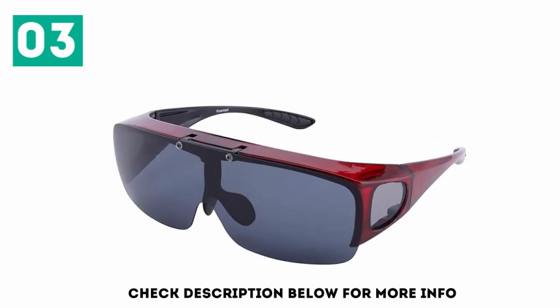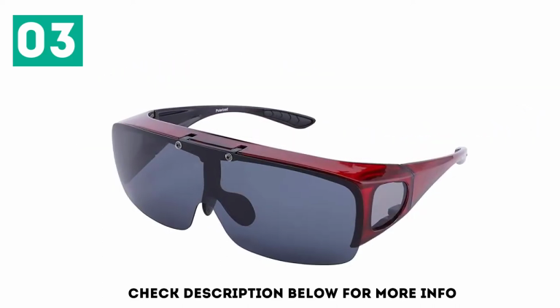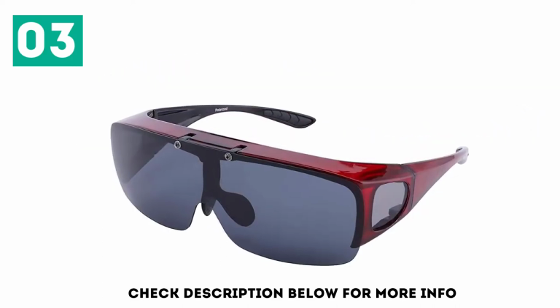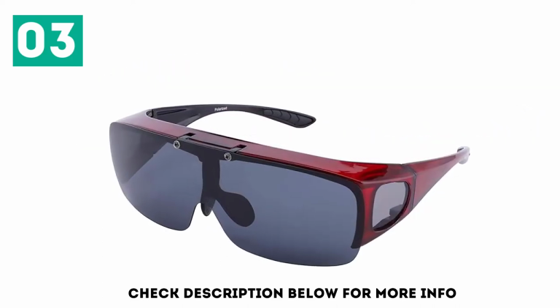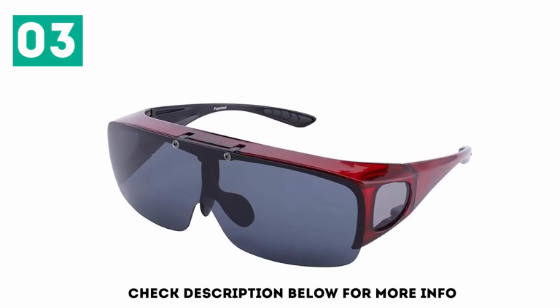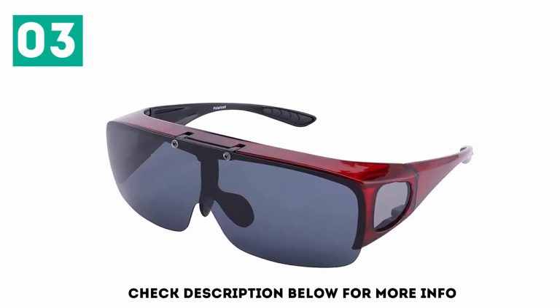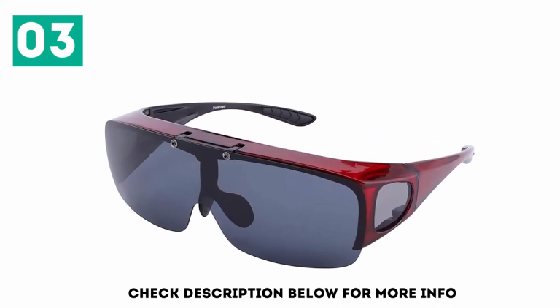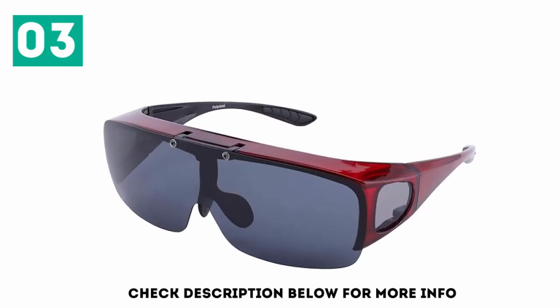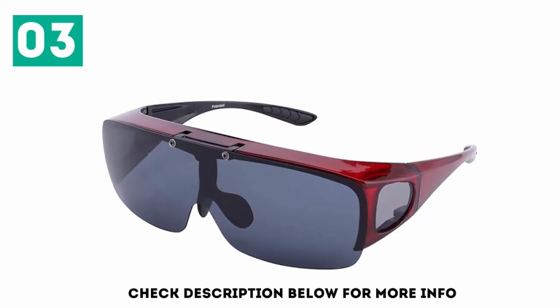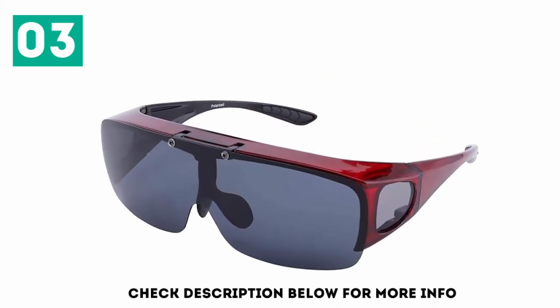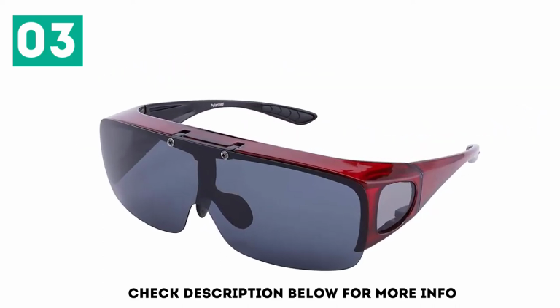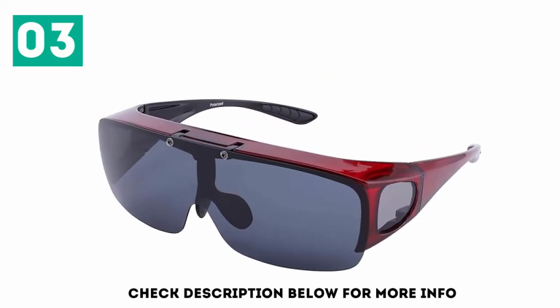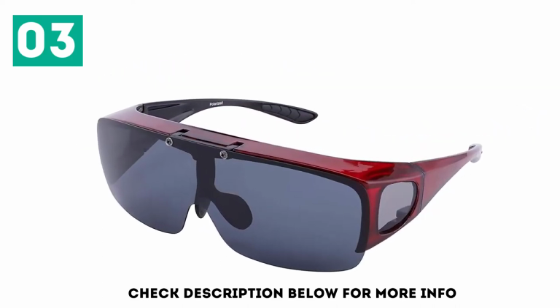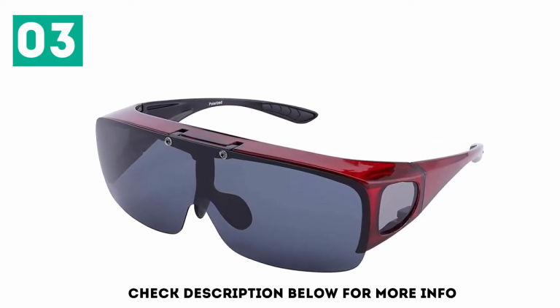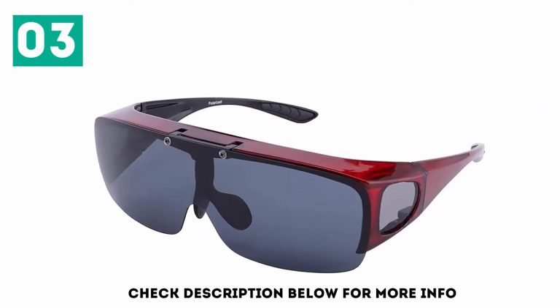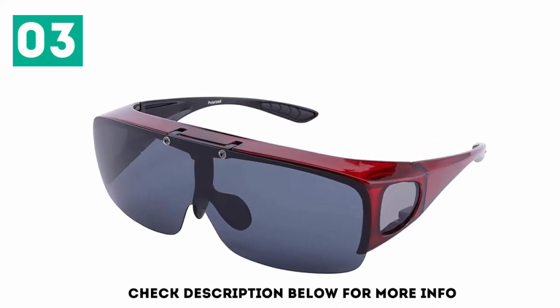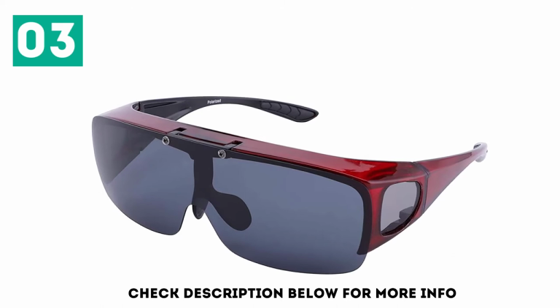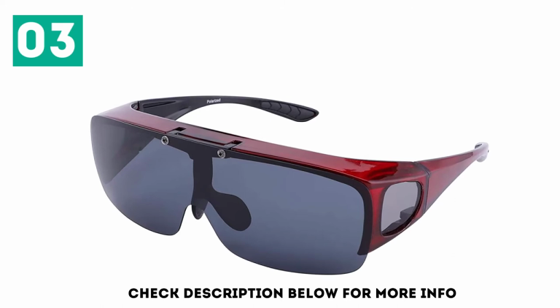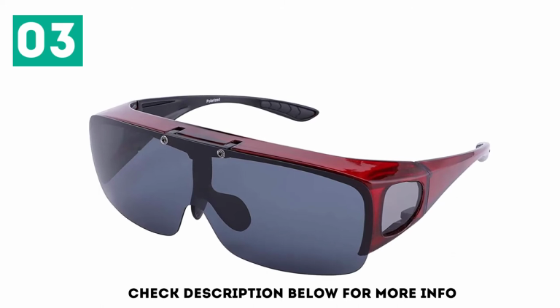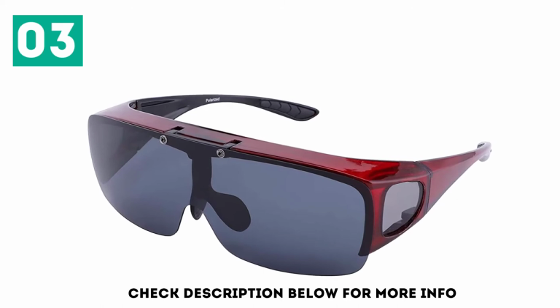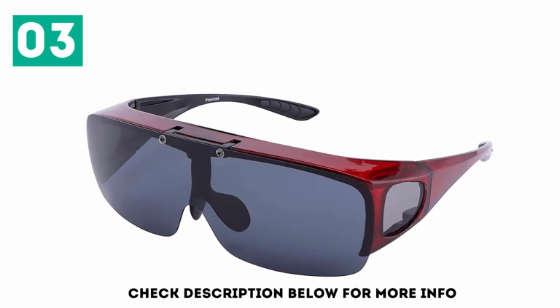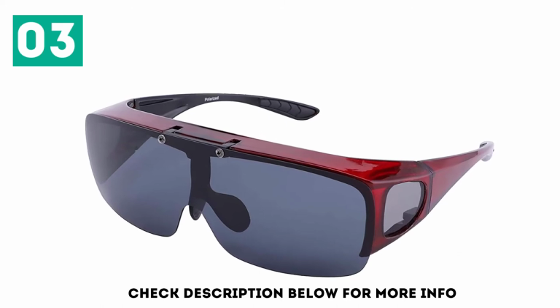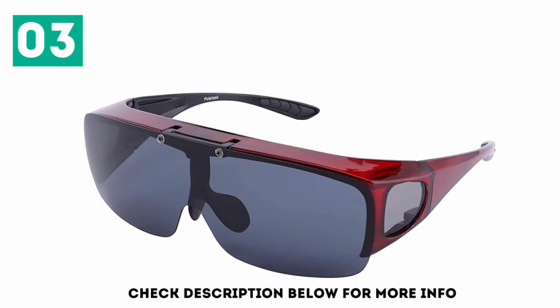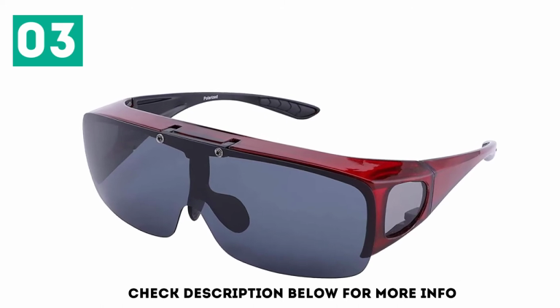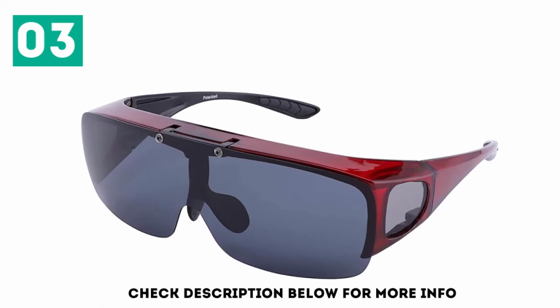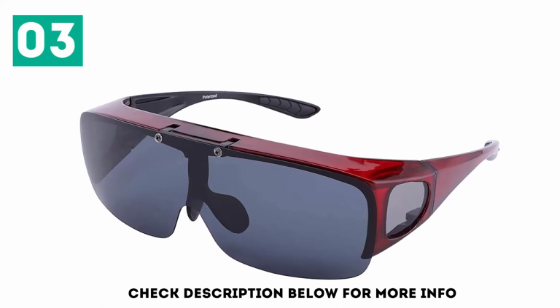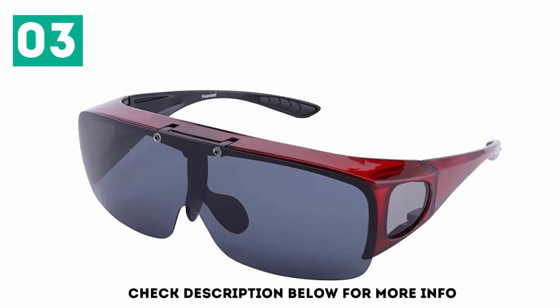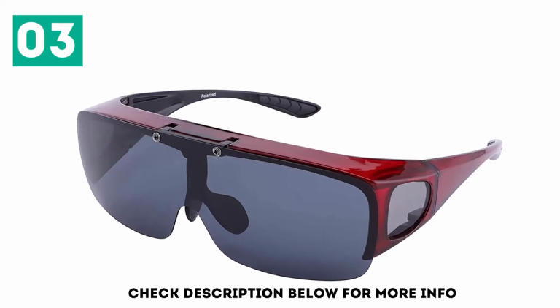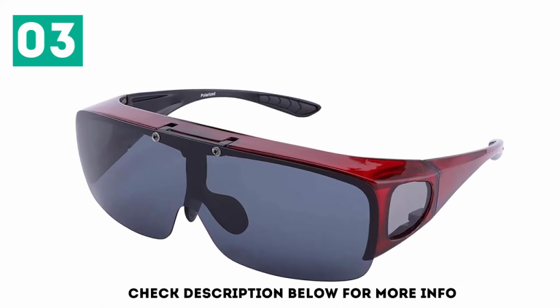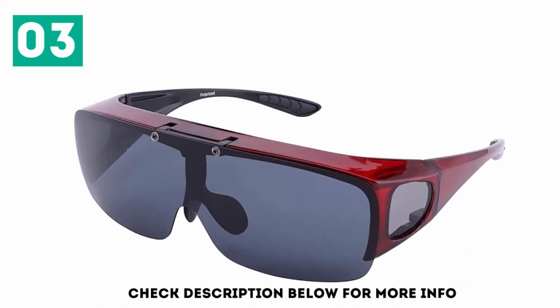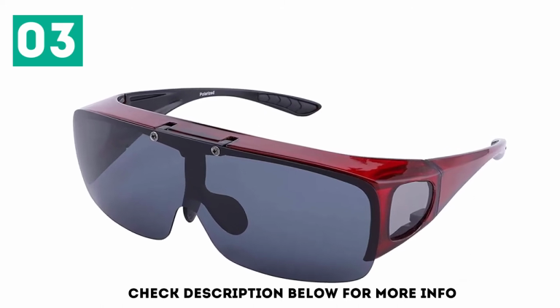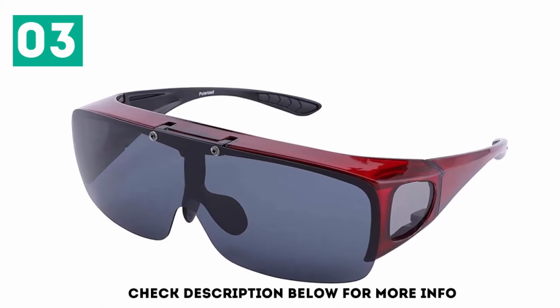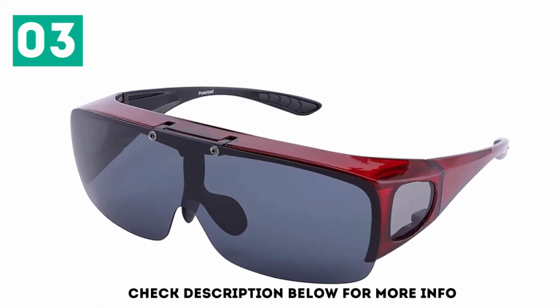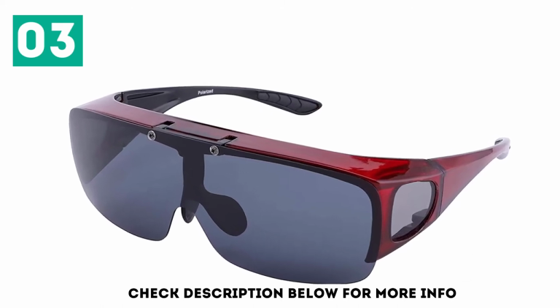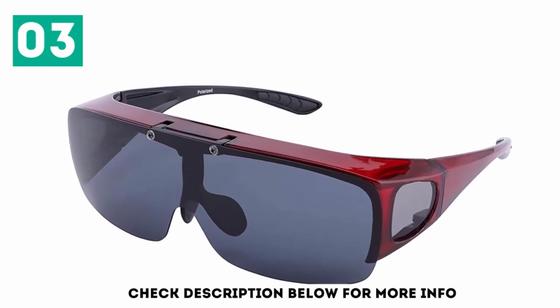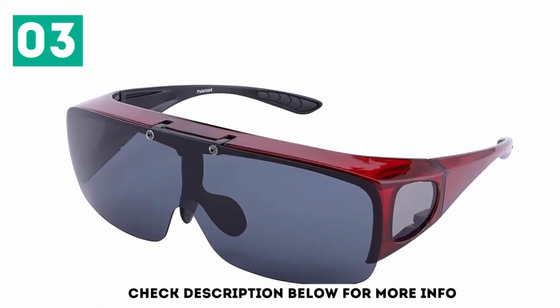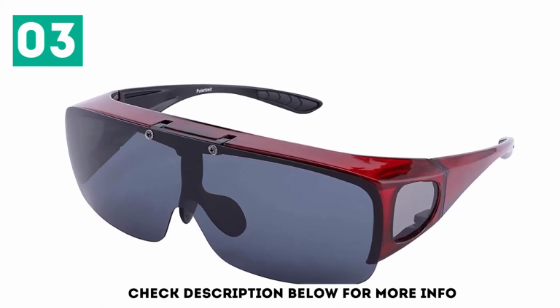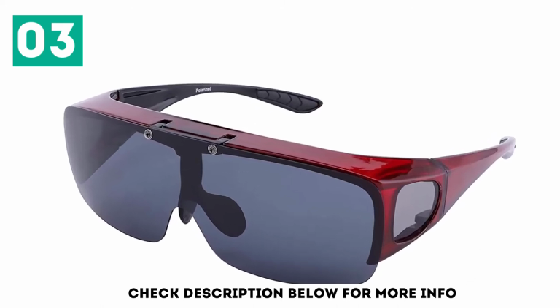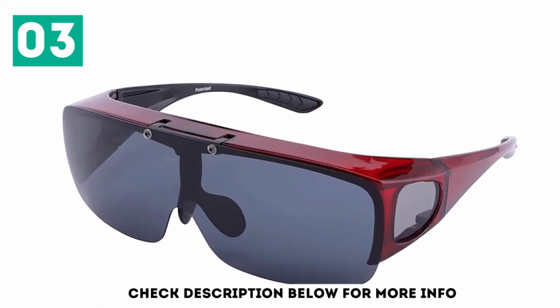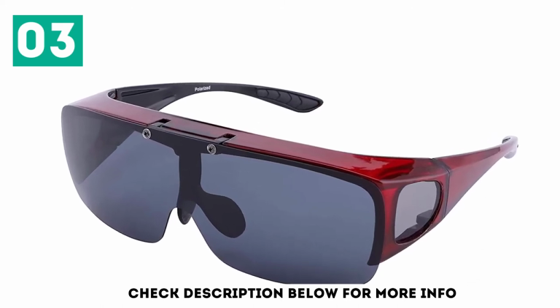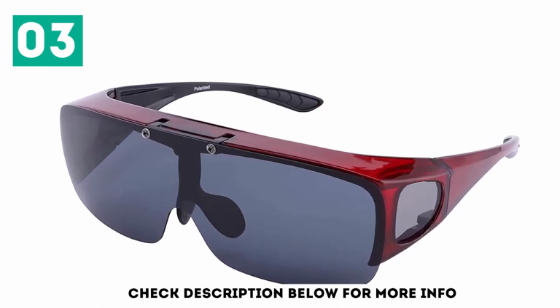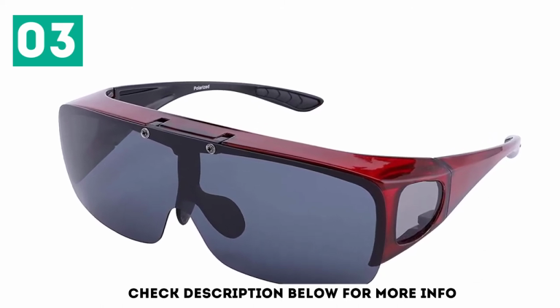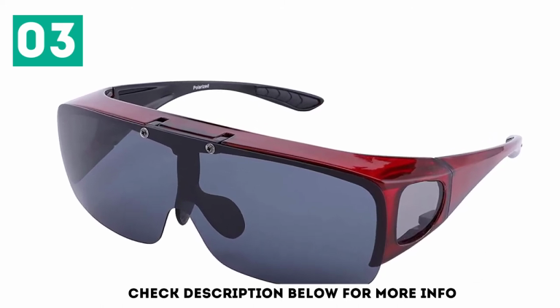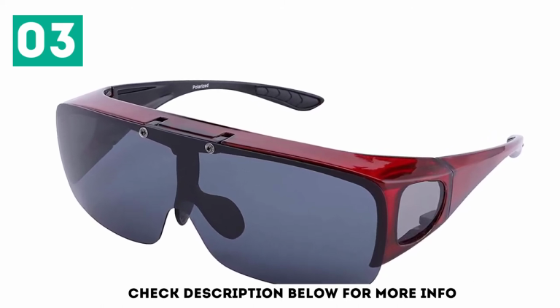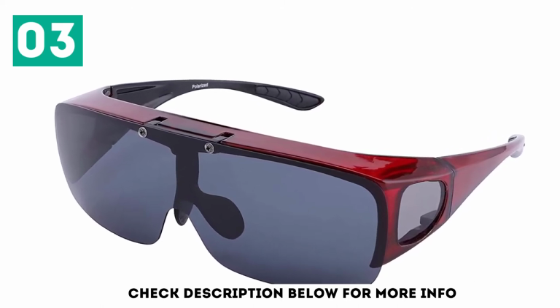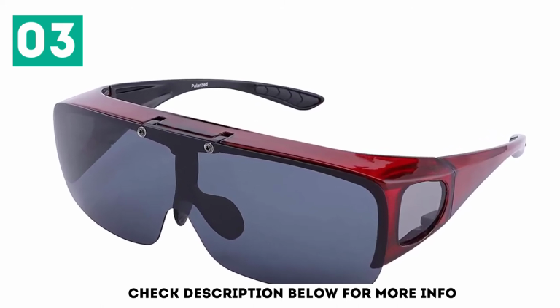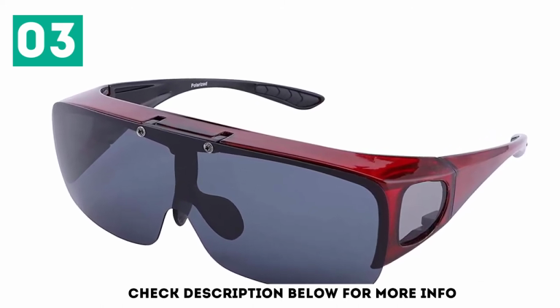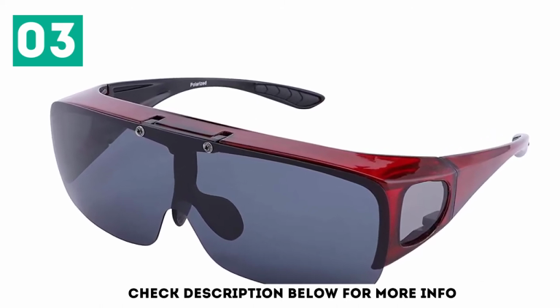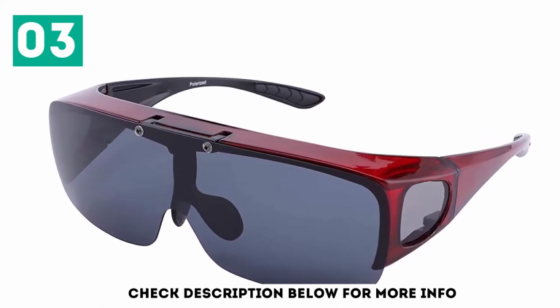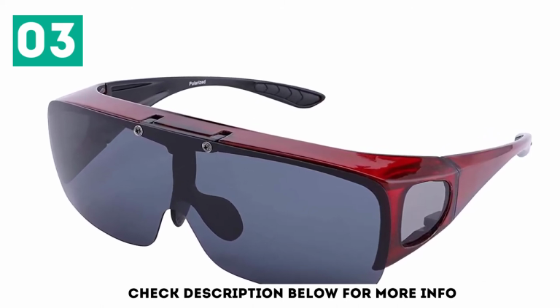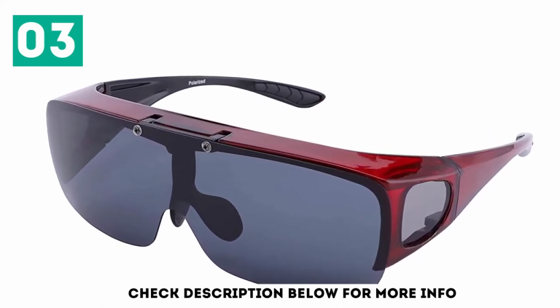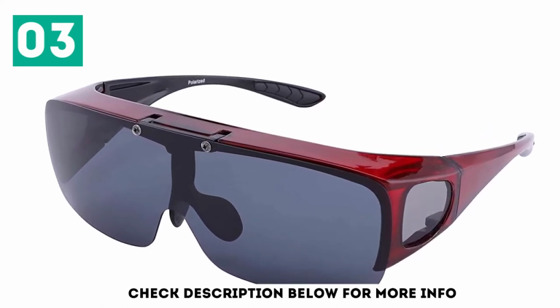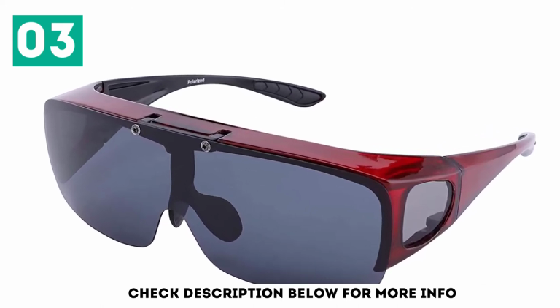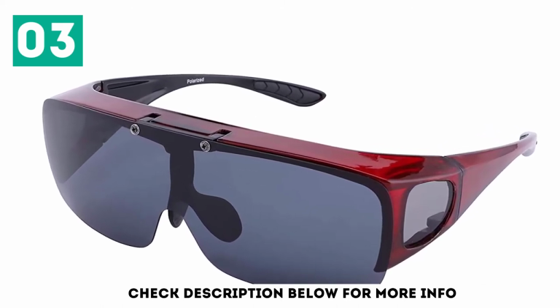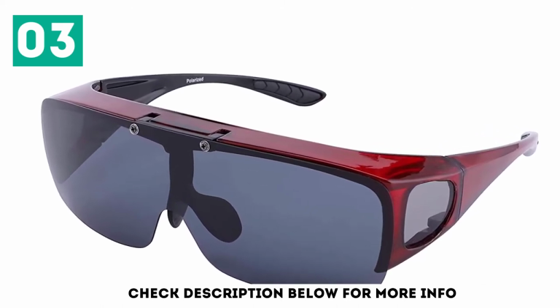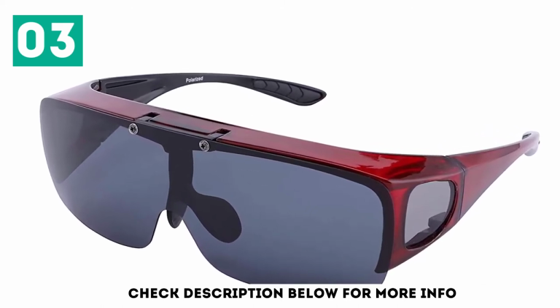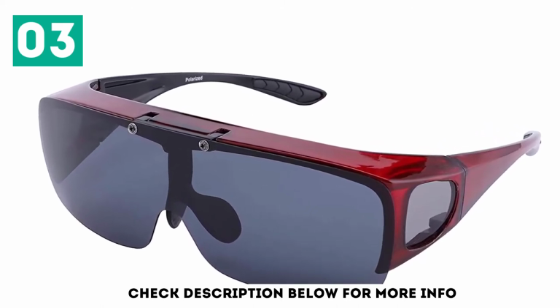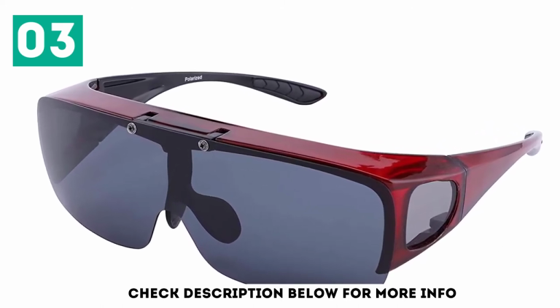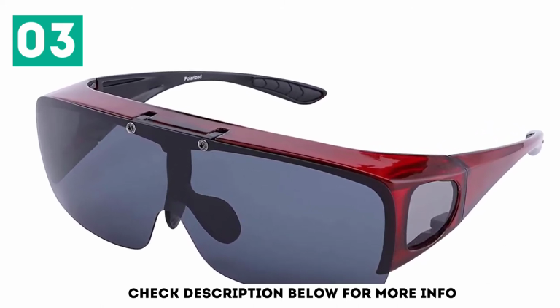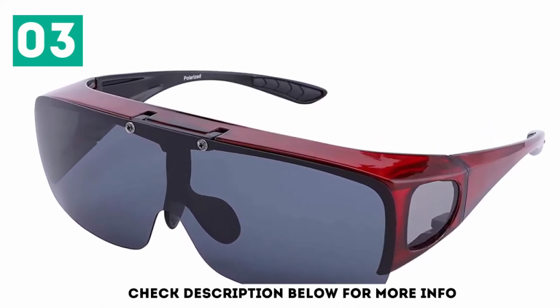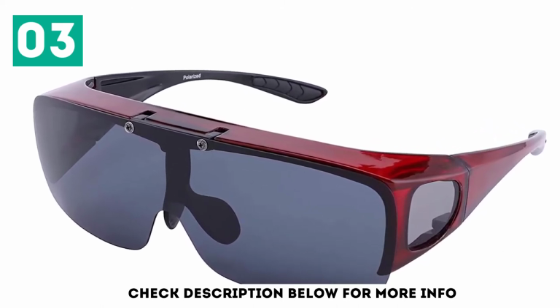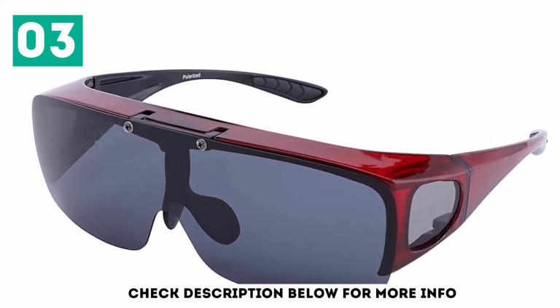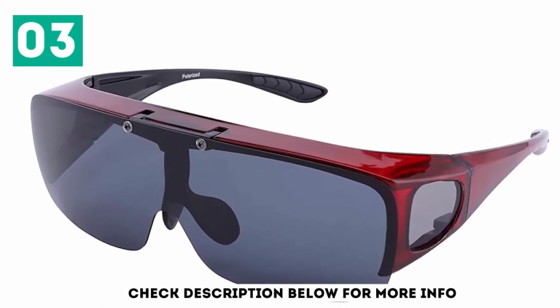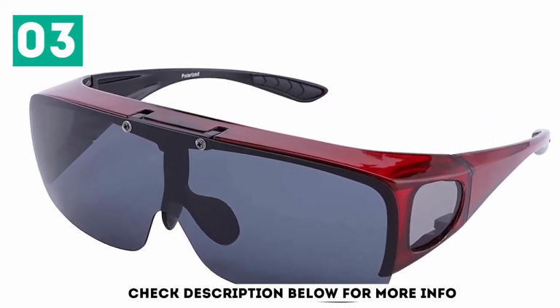This pair comes with a lot of extras, including a bag, a cleaning cloth, and a padded case to keep your sunglasses protected.